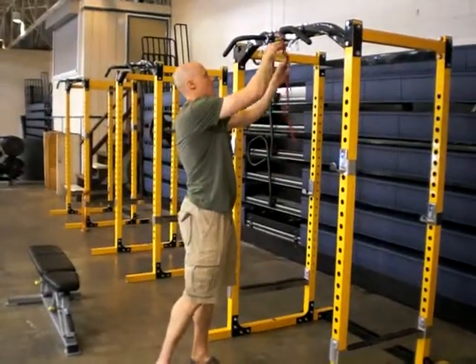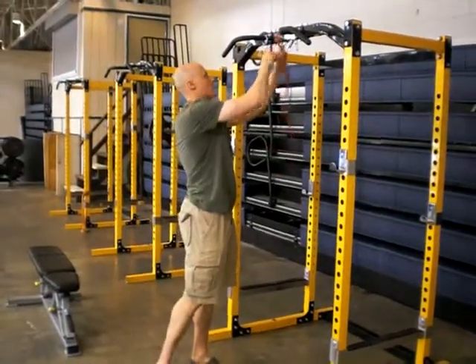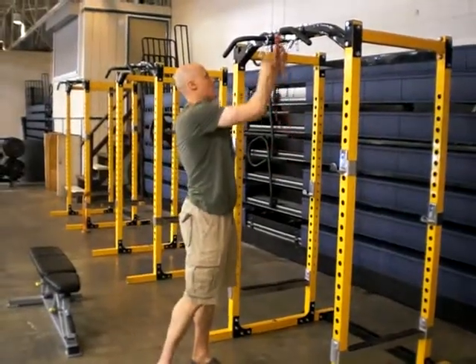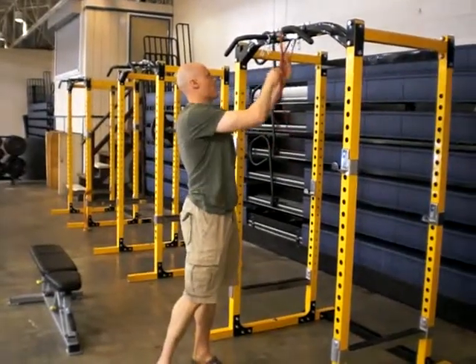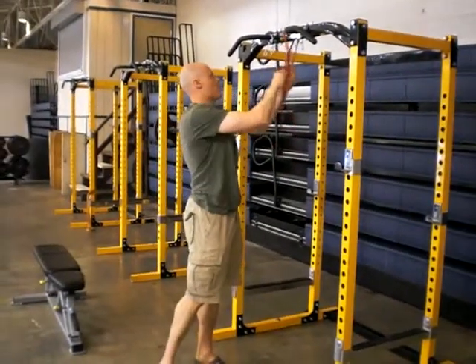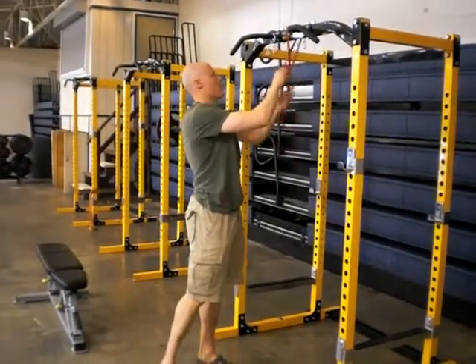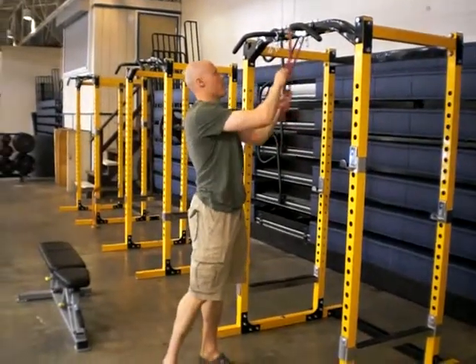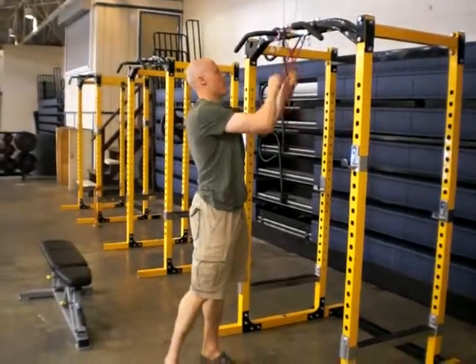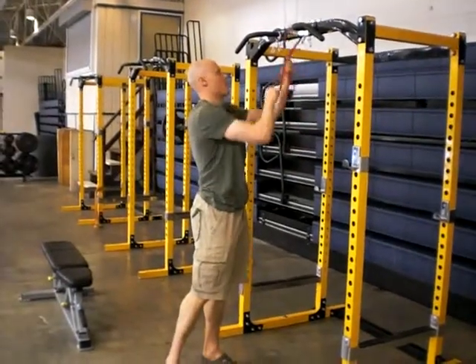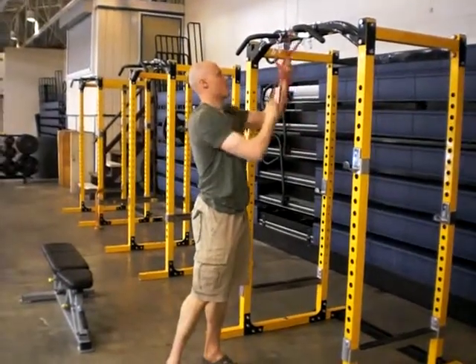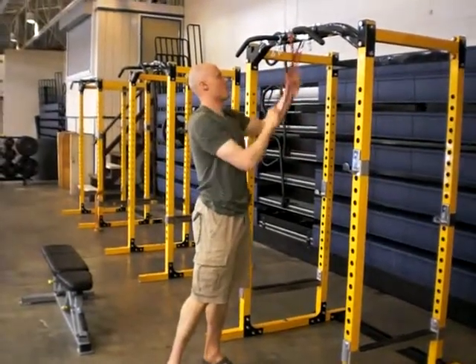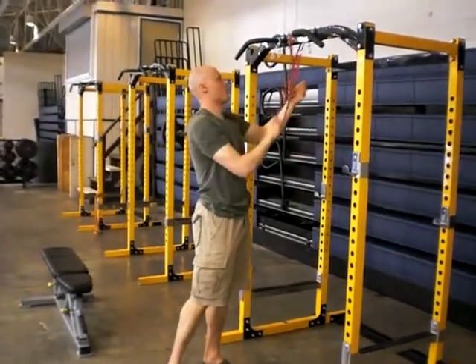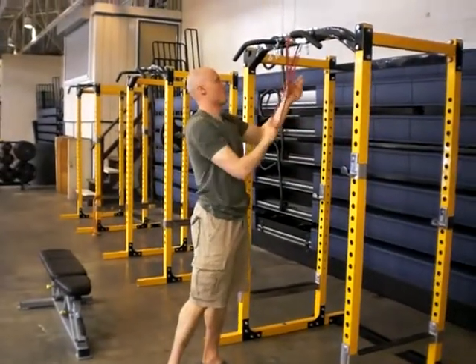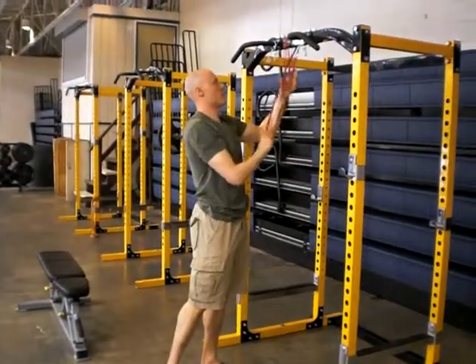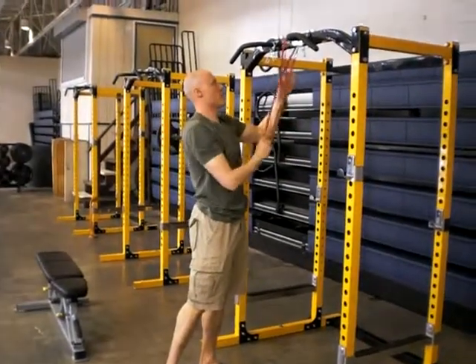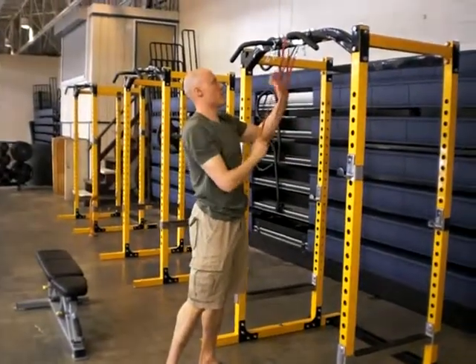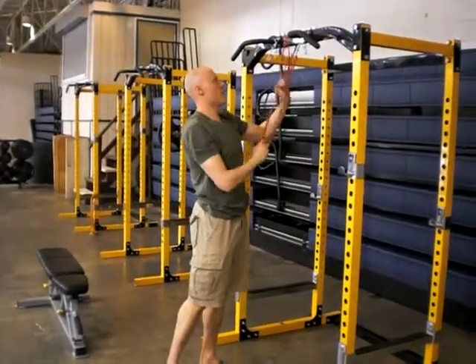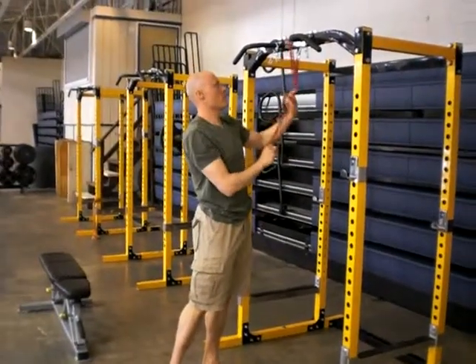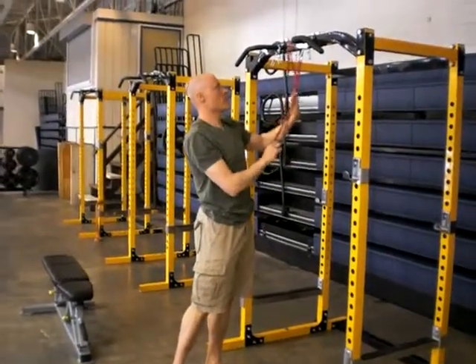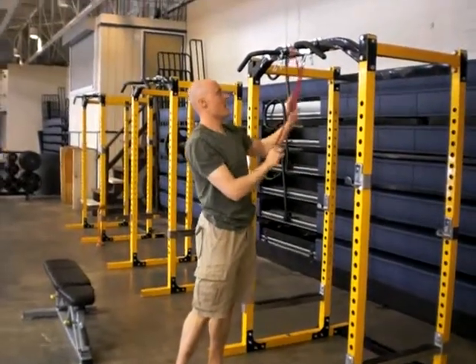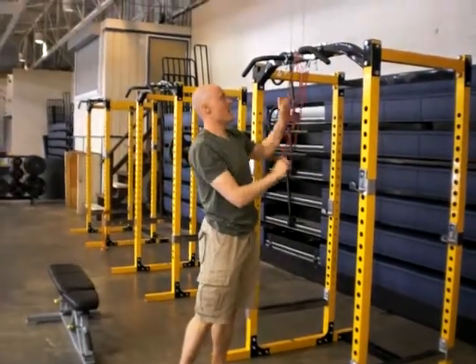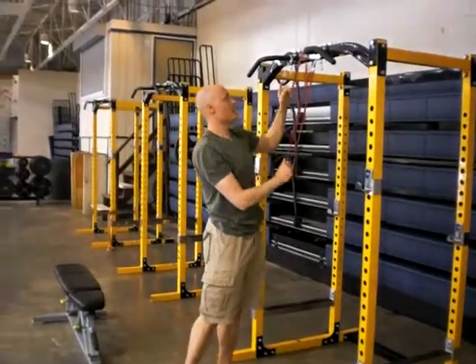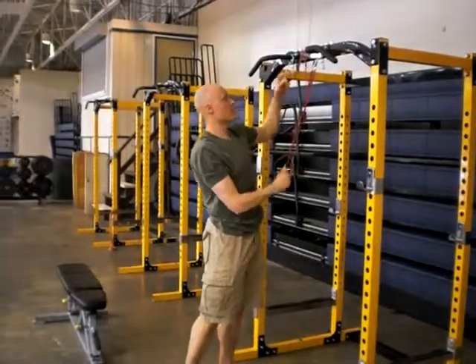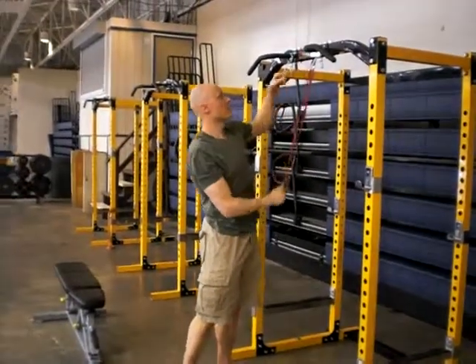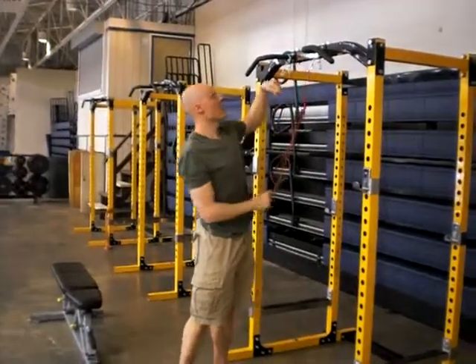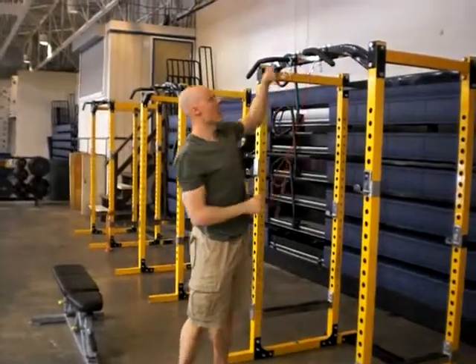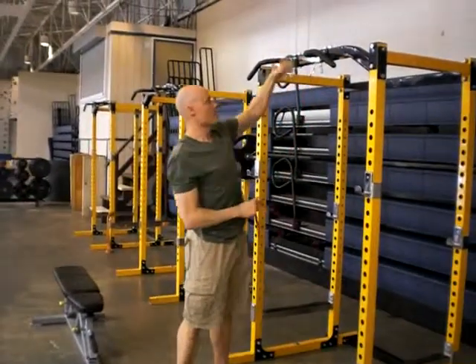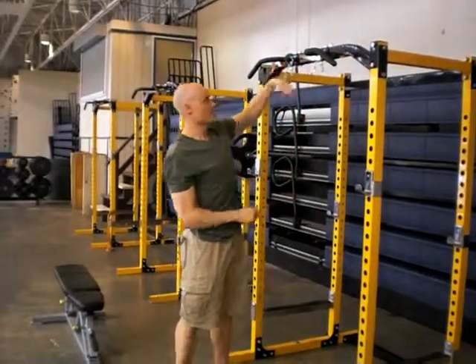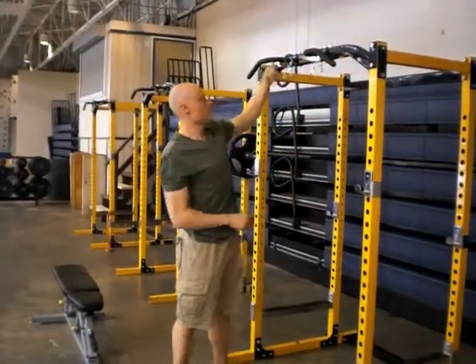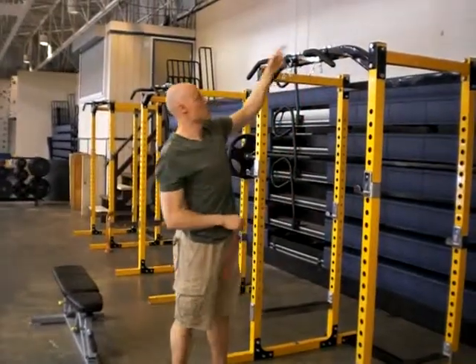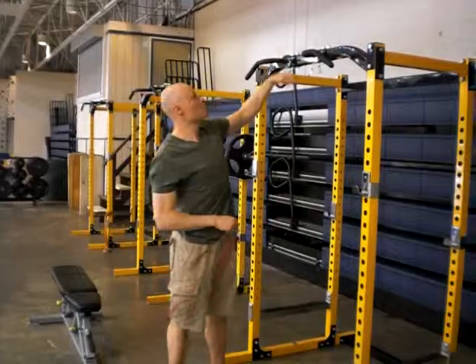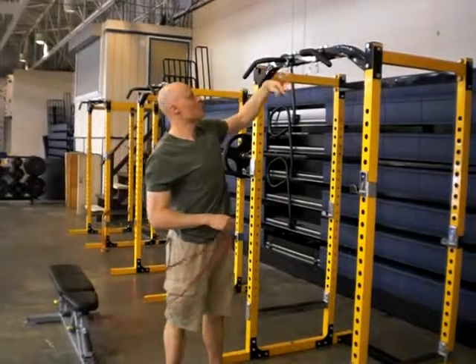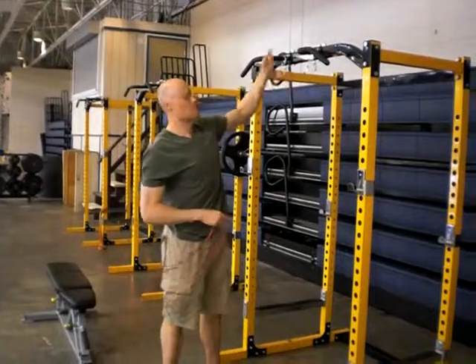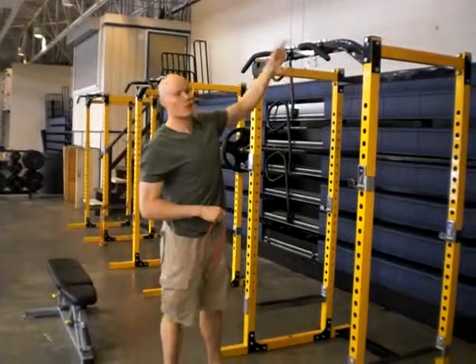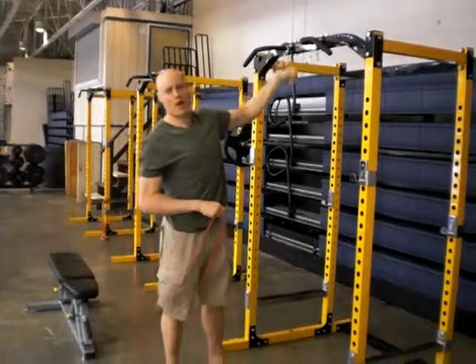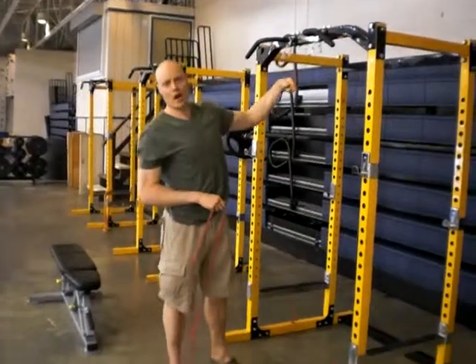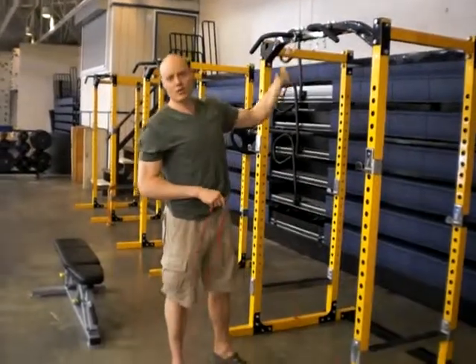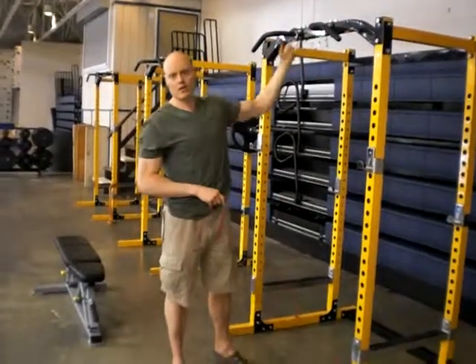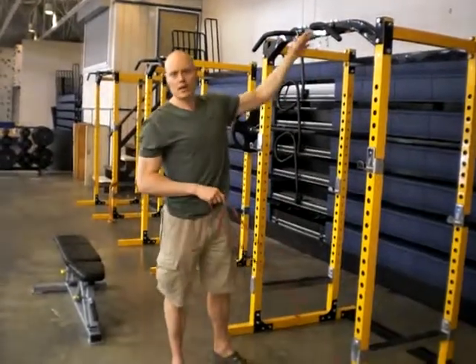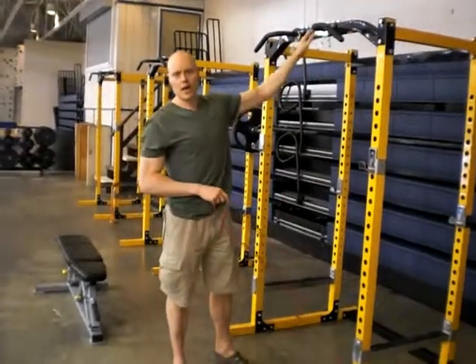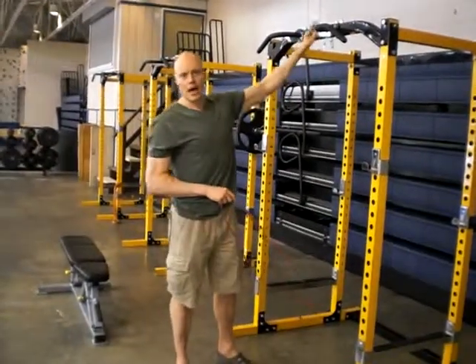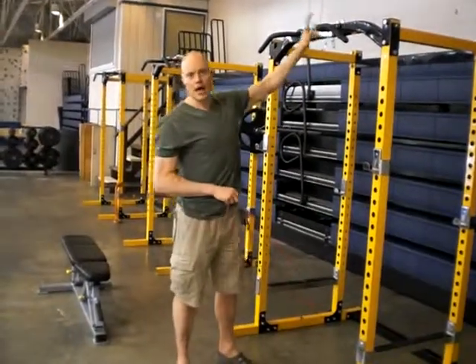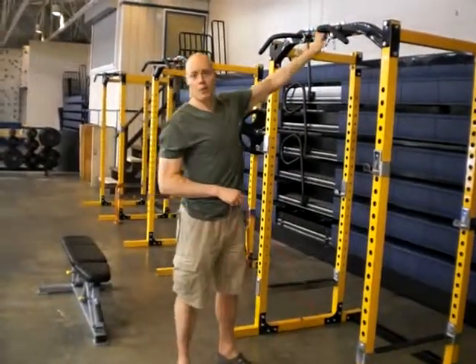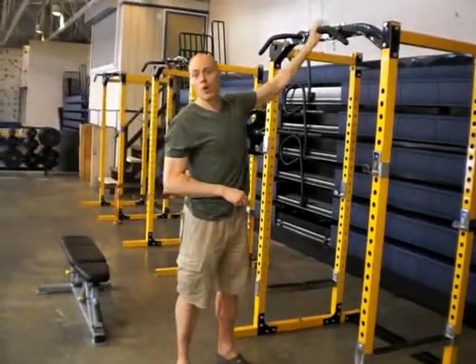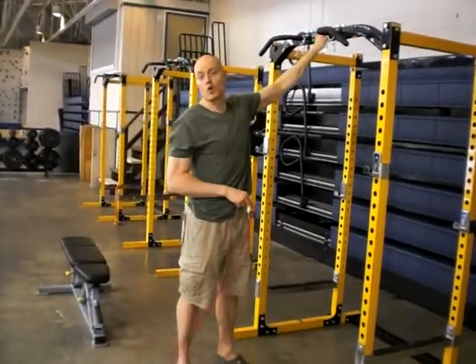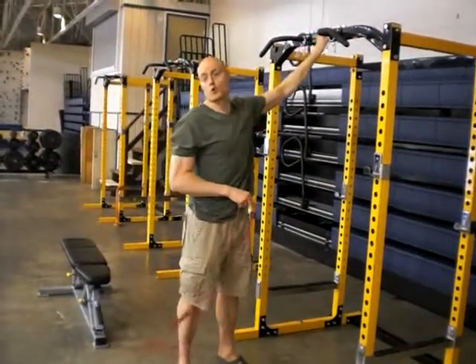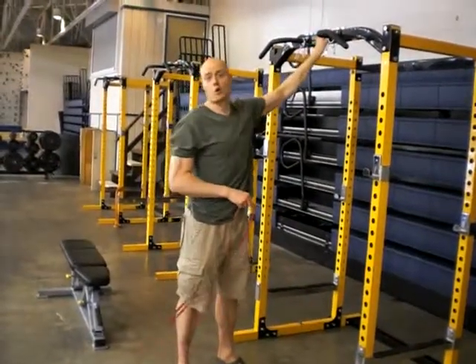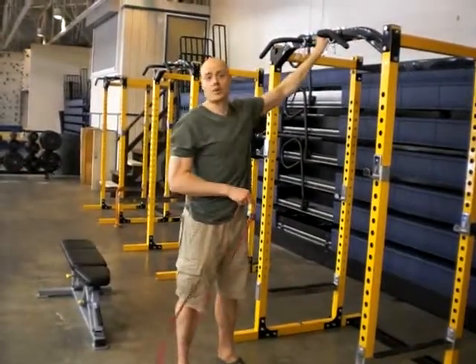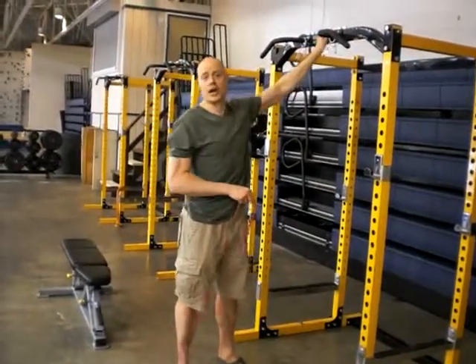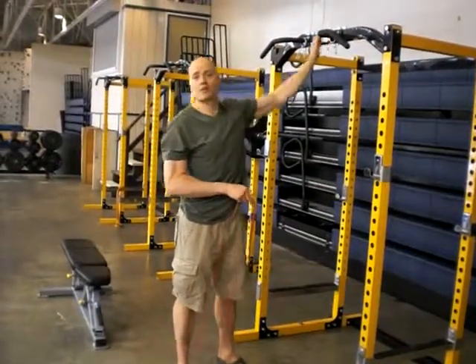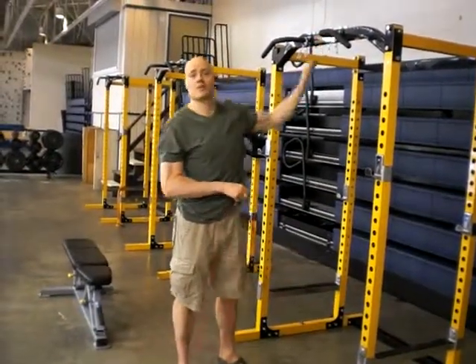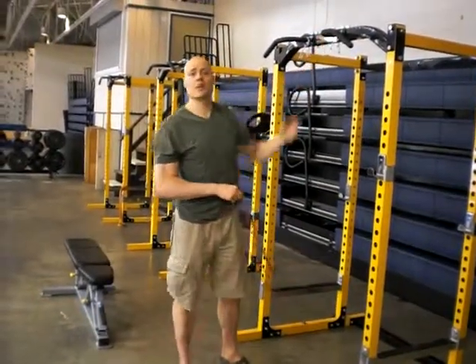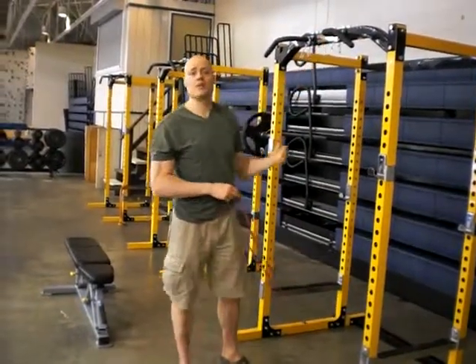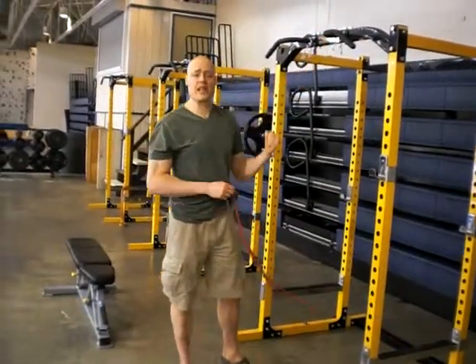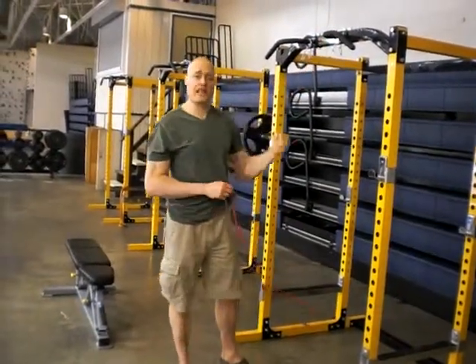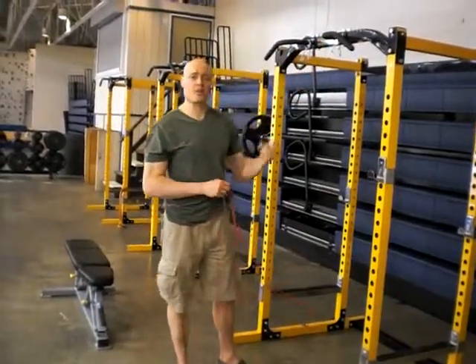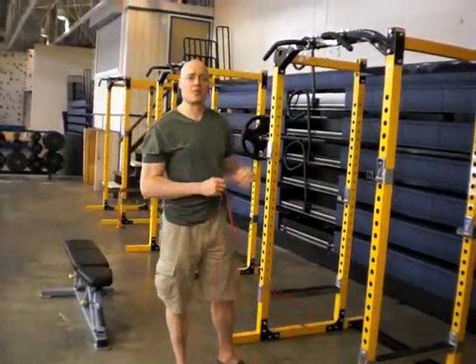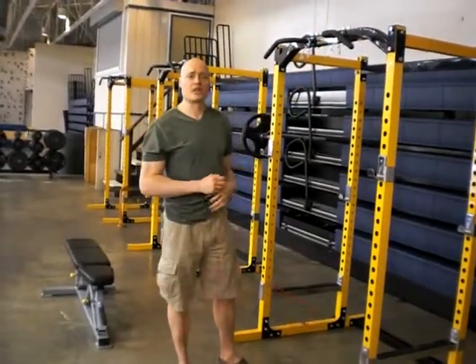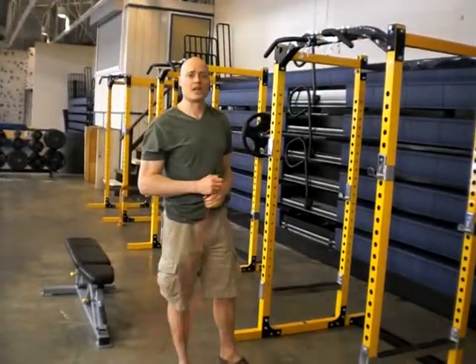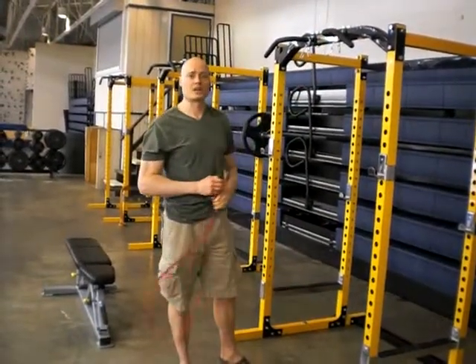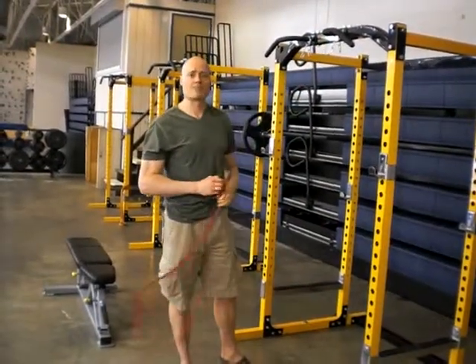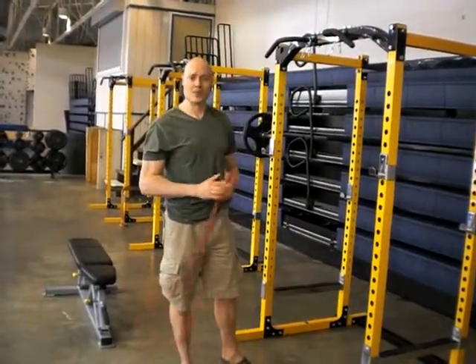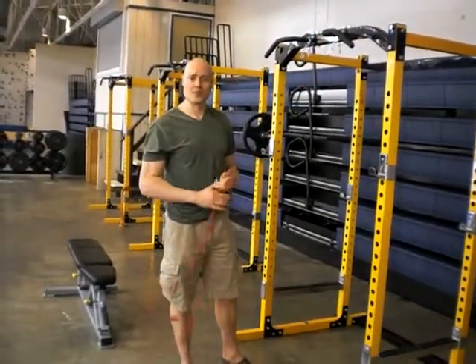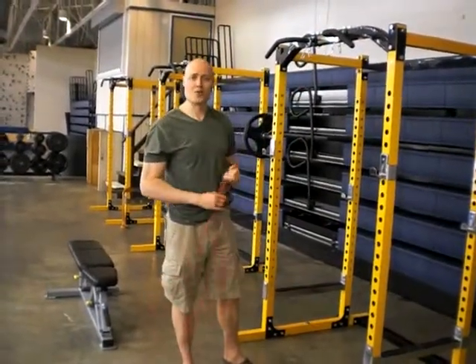Obviously if you want a stronger band than what I have here, you can loop this around the wrist more times if you need to get more tension. Enjoy!